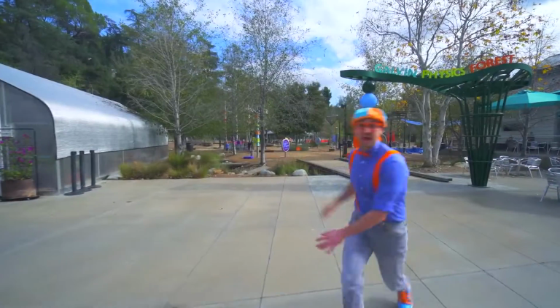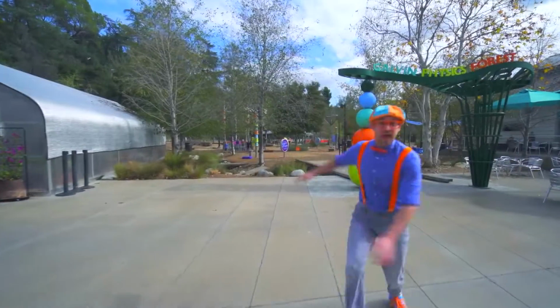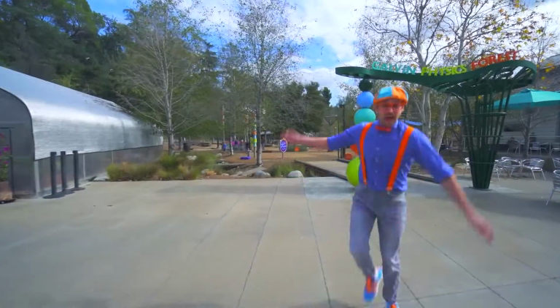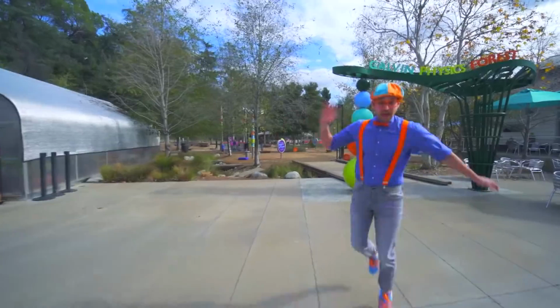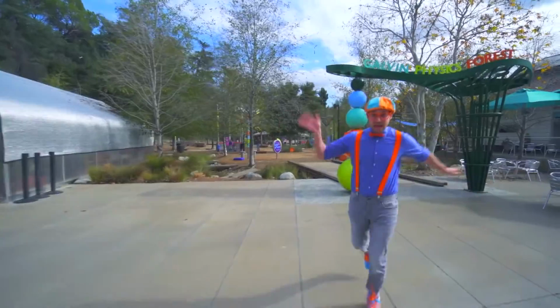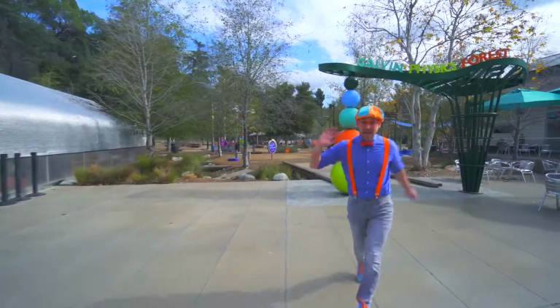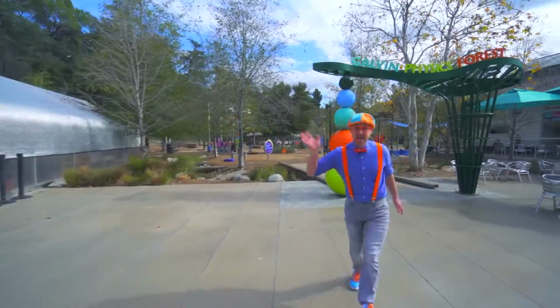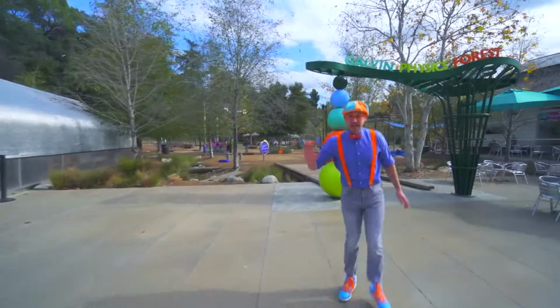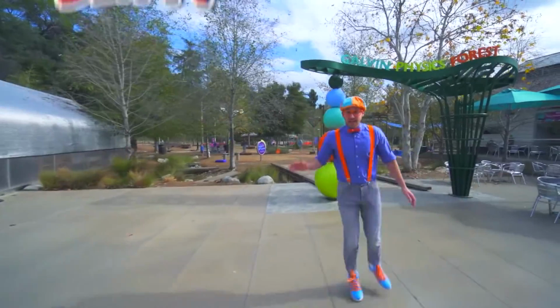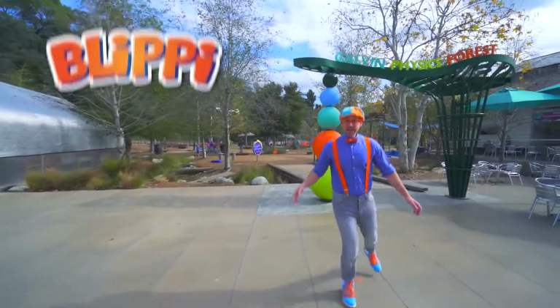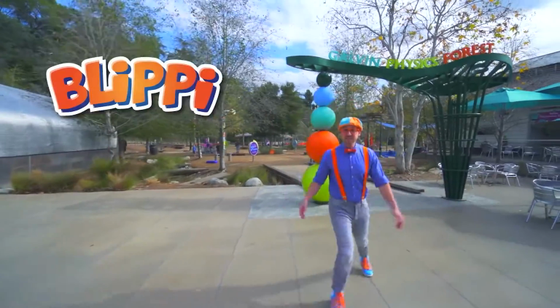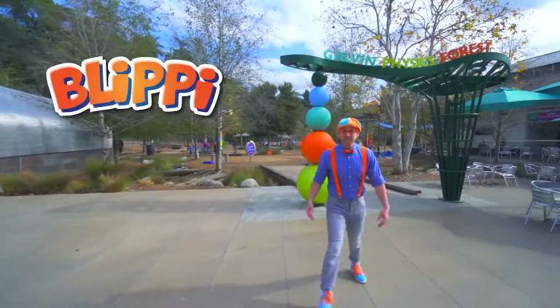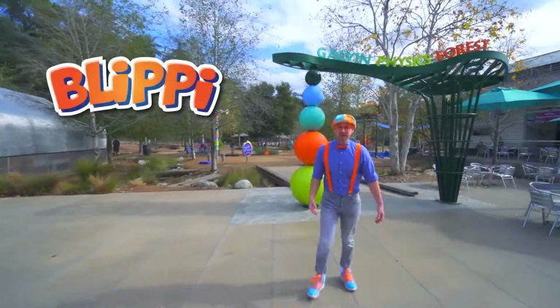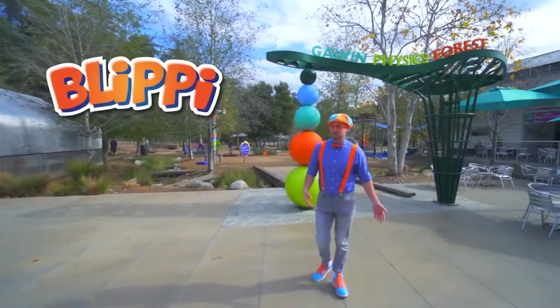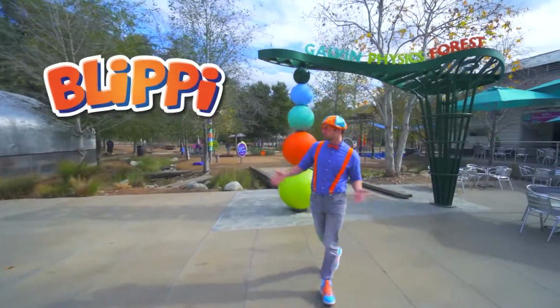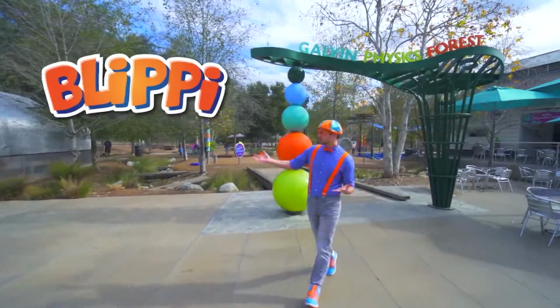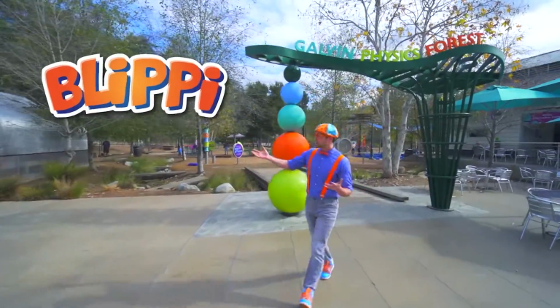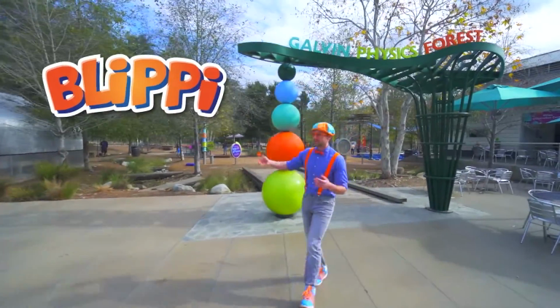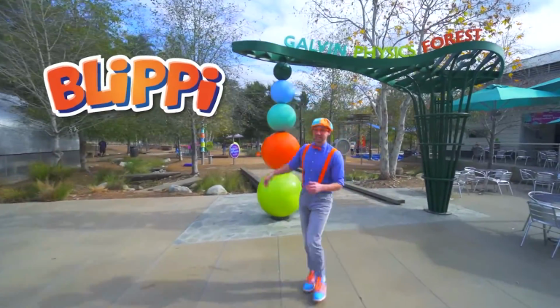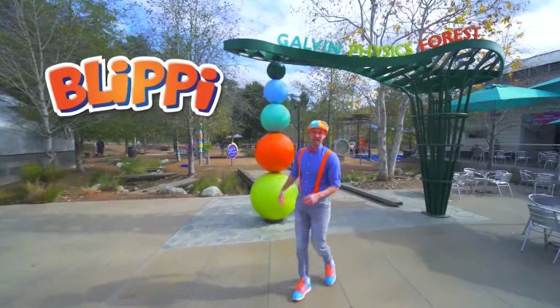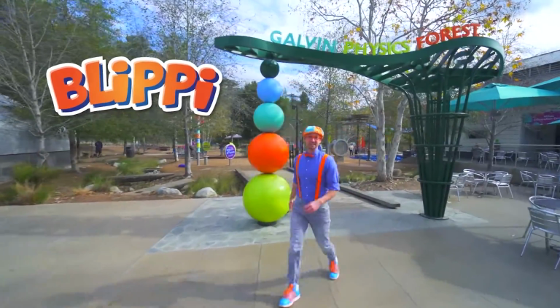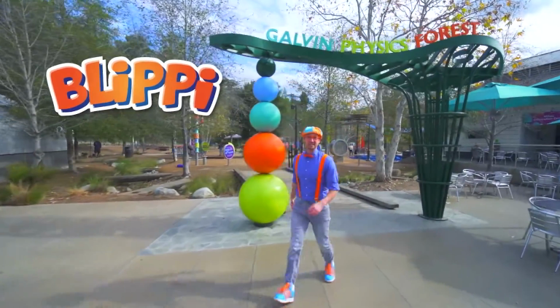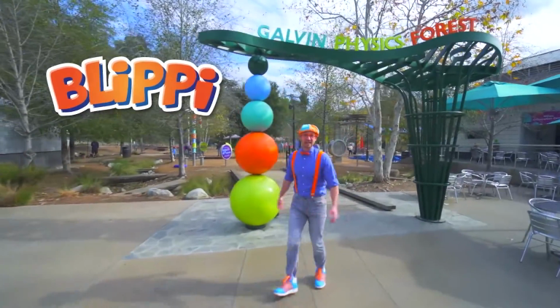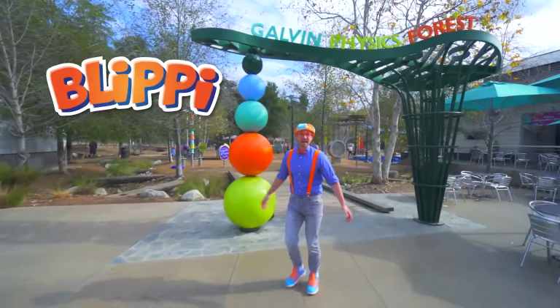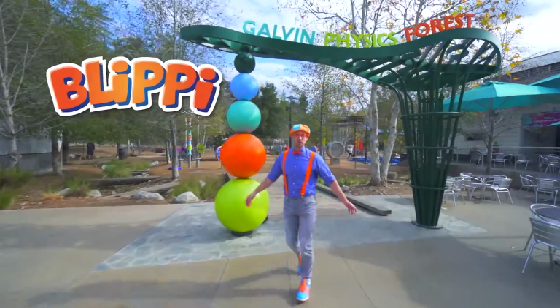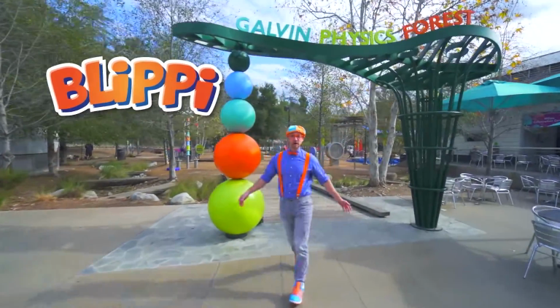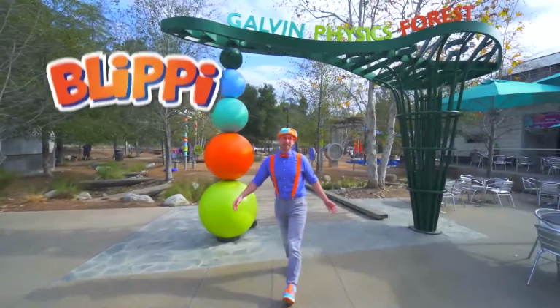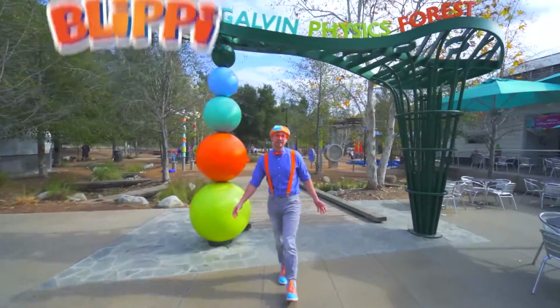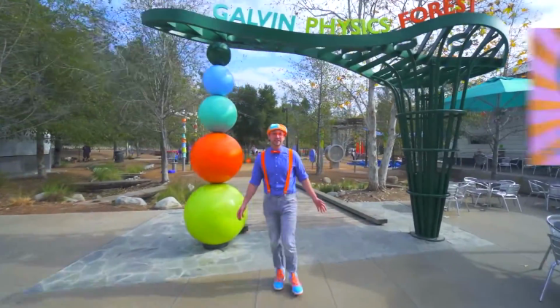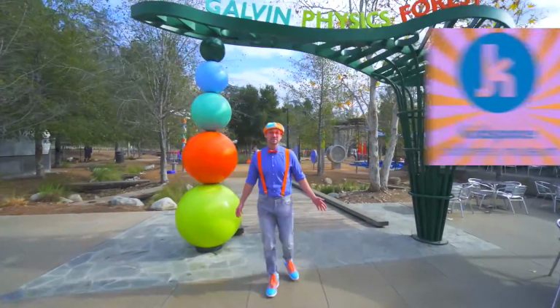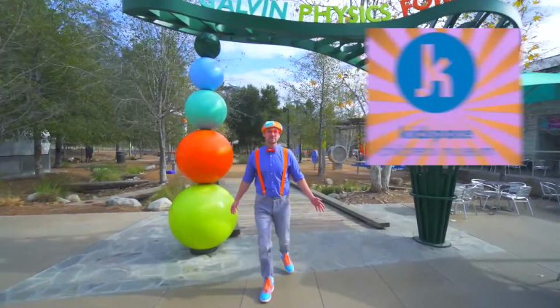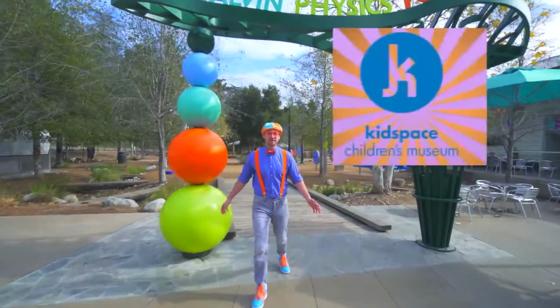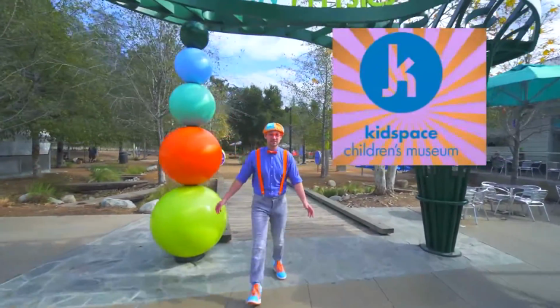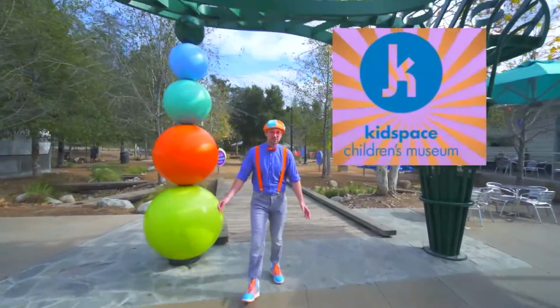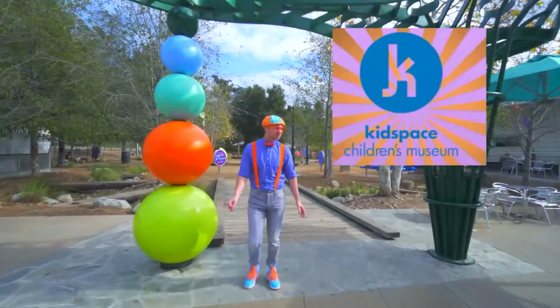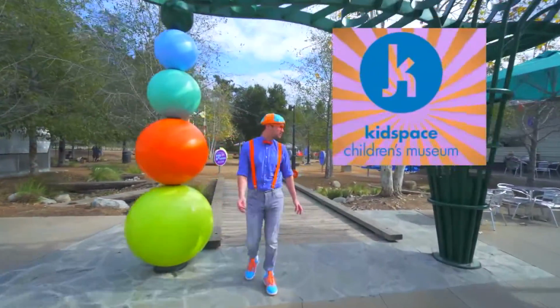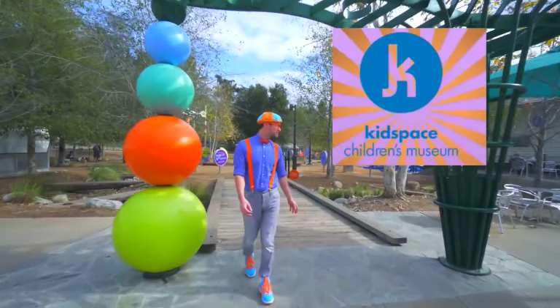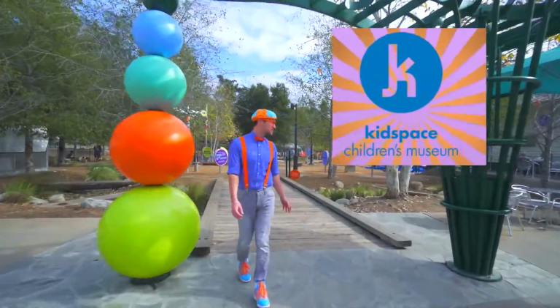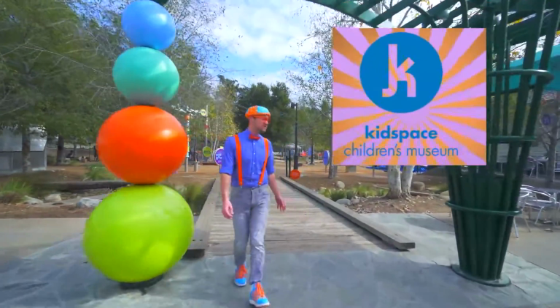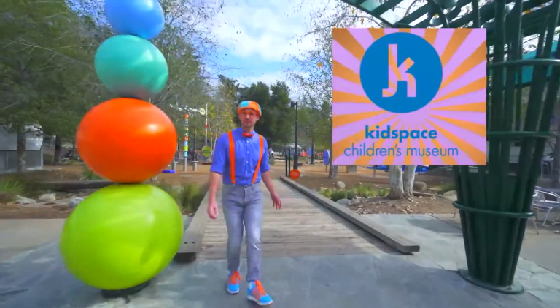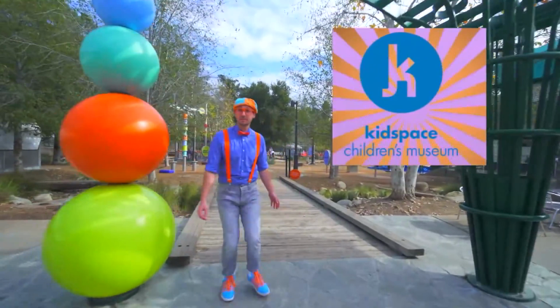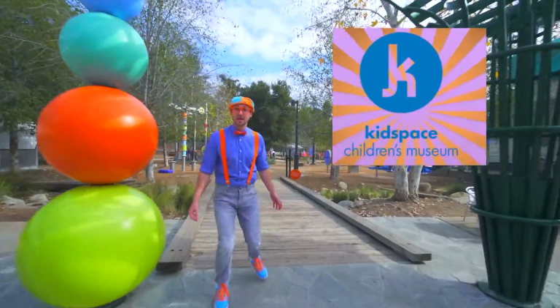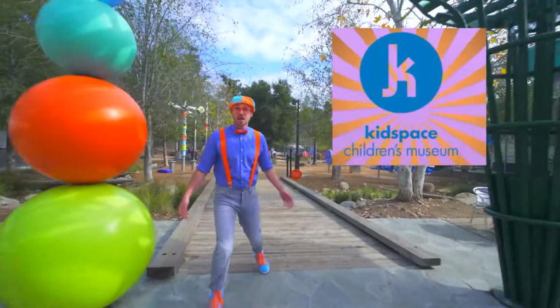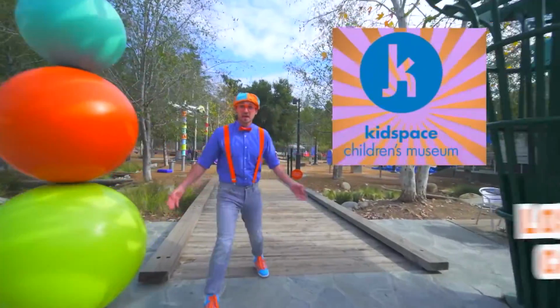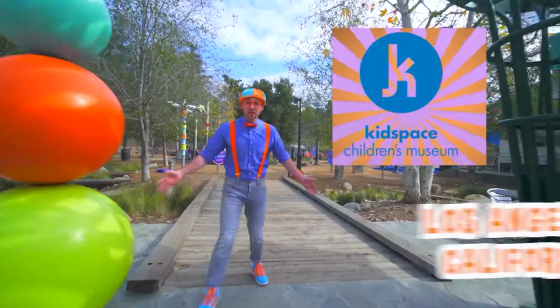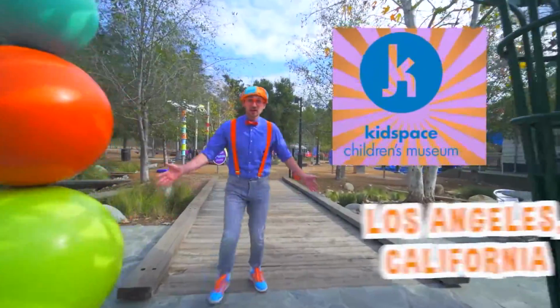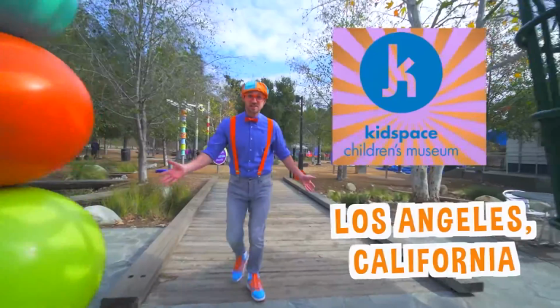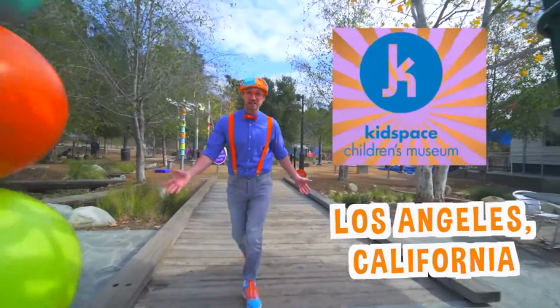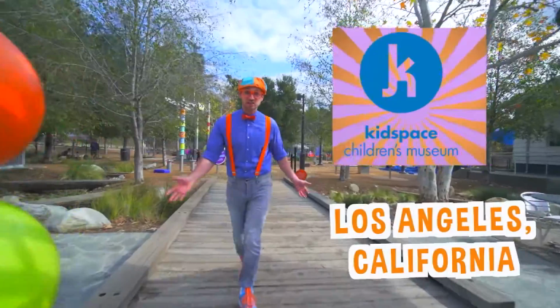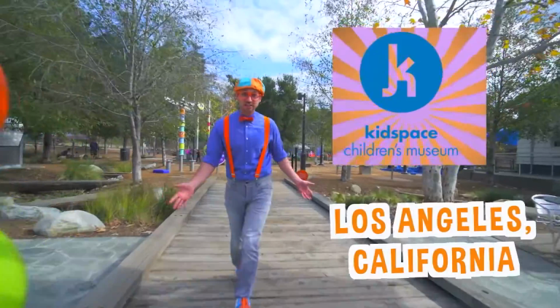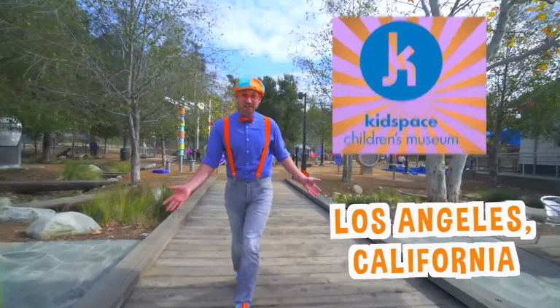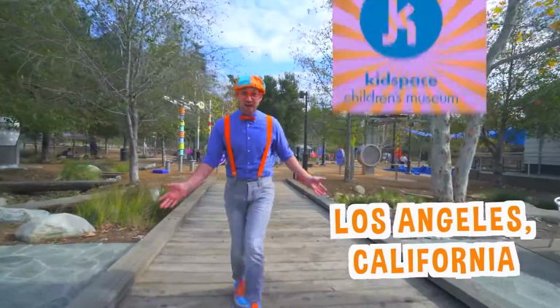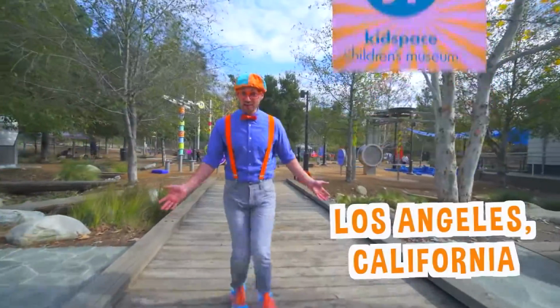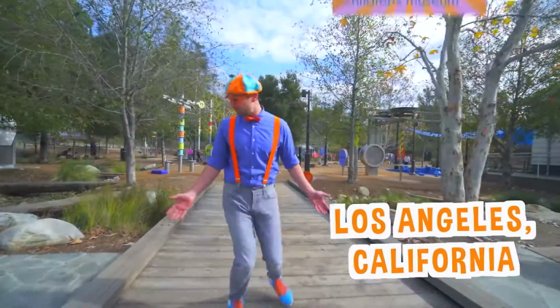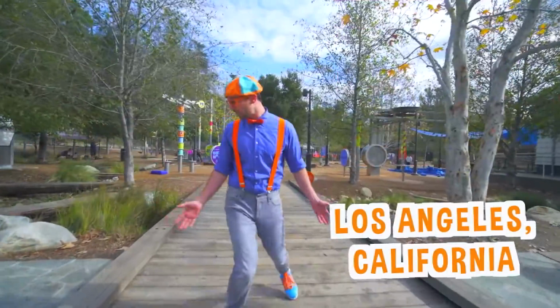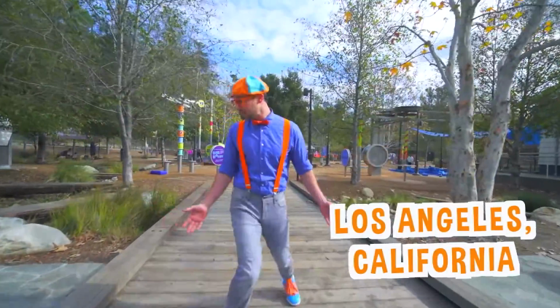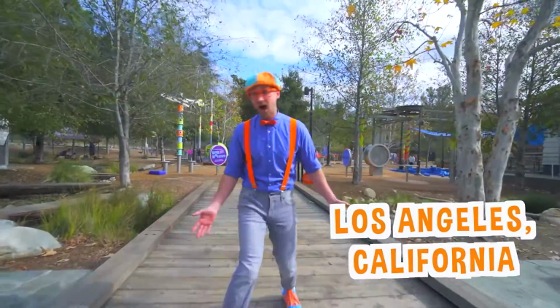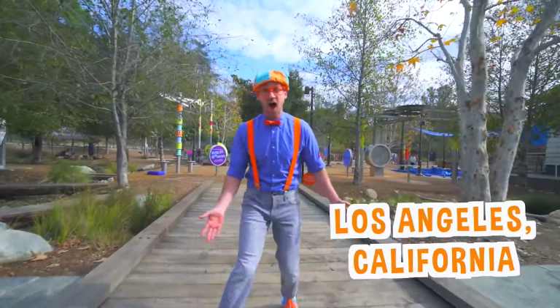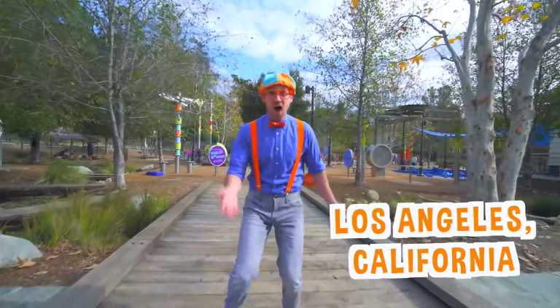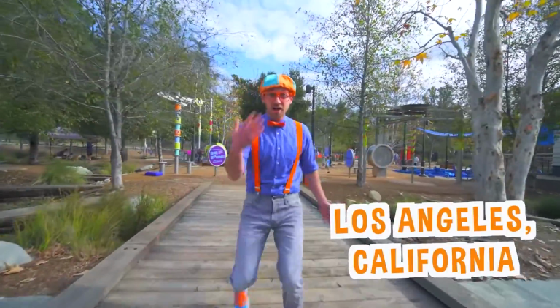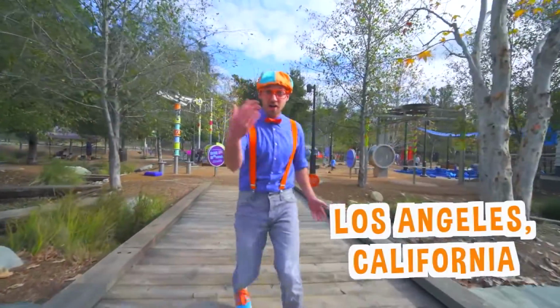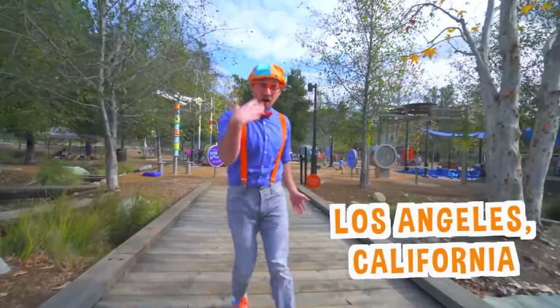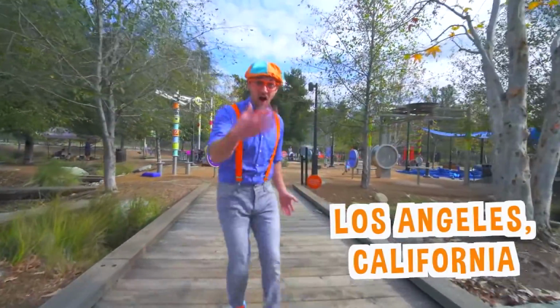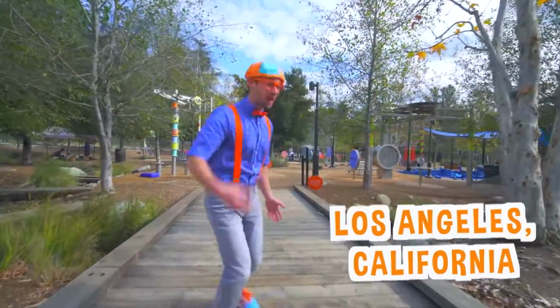Hey, it's me, Blippi! And today we're at Kids Face Children's Museum in Los Angeles, California. Come on!